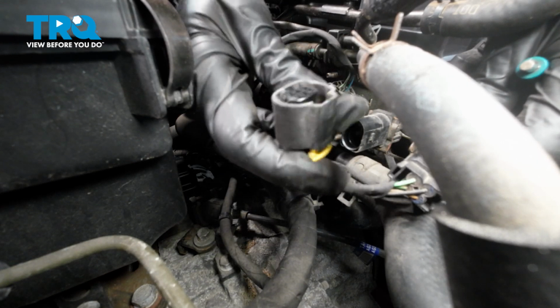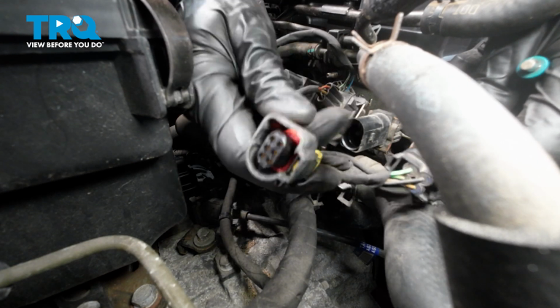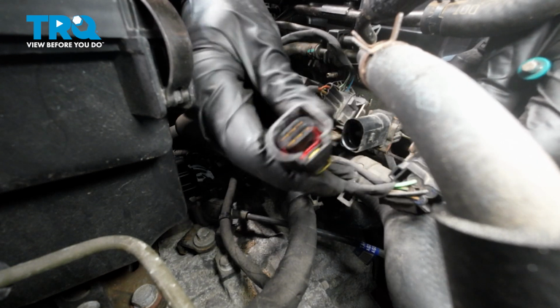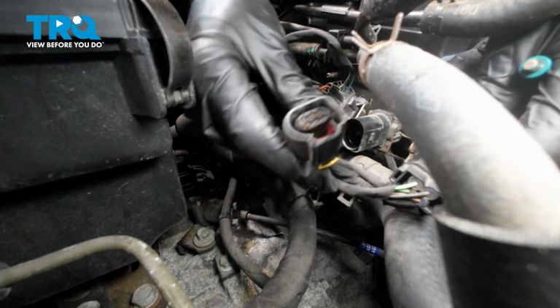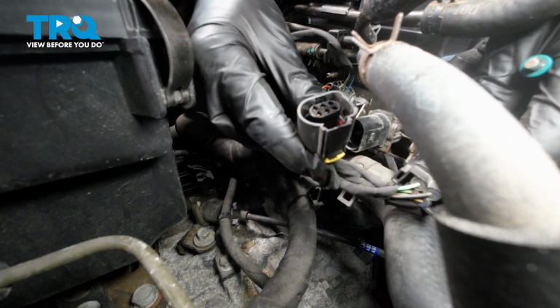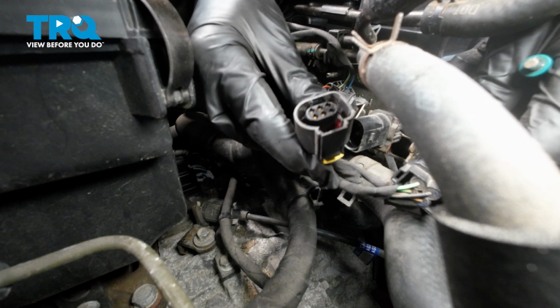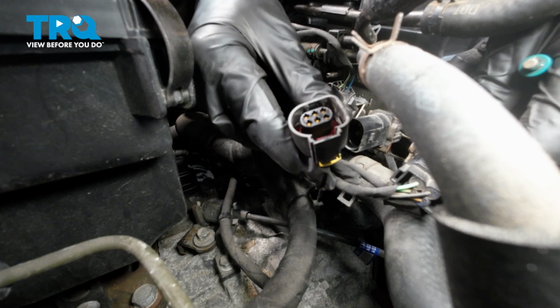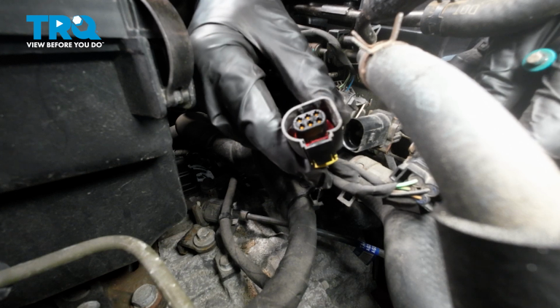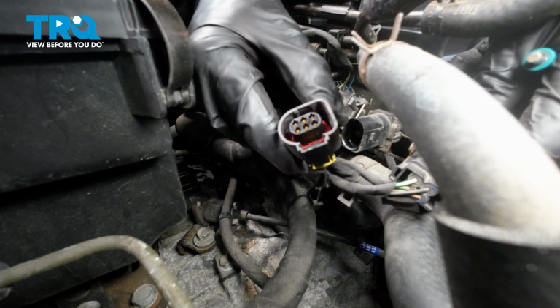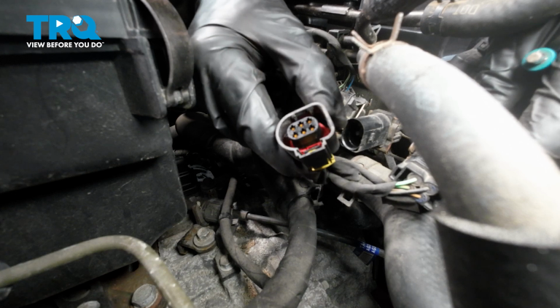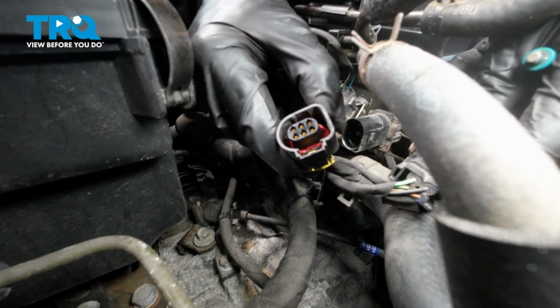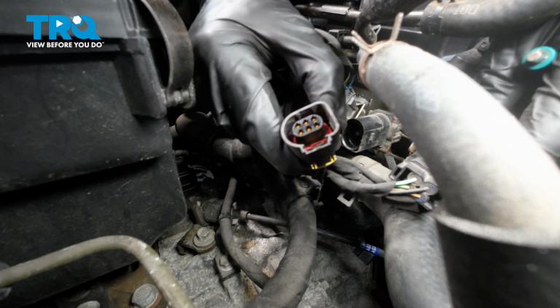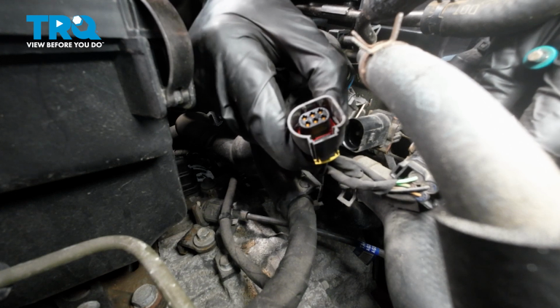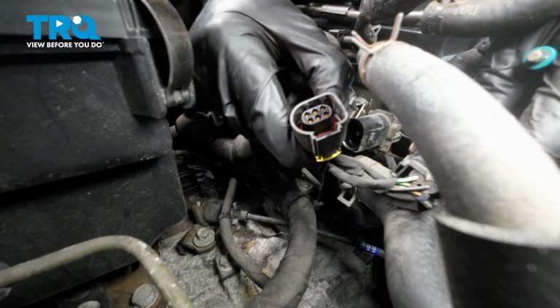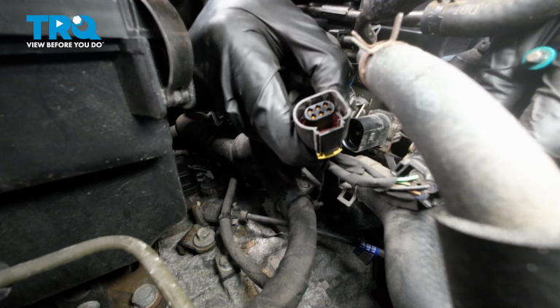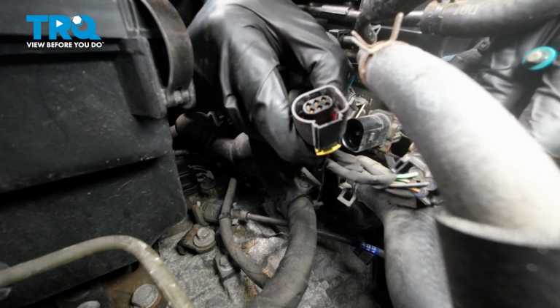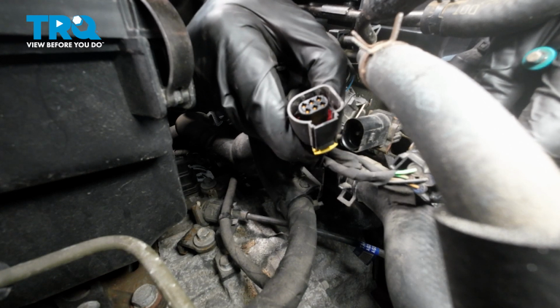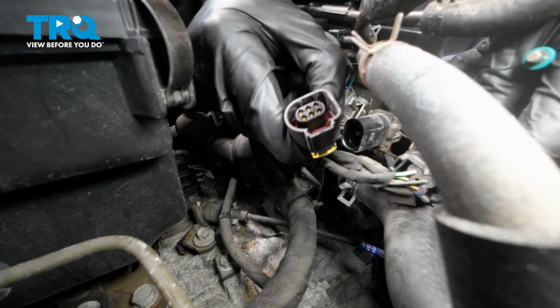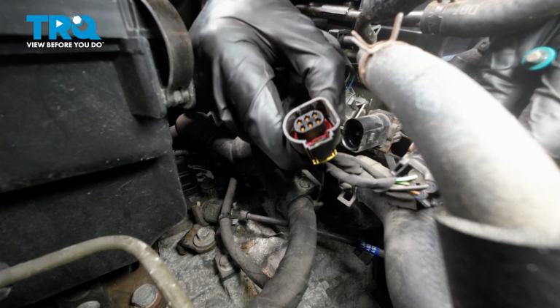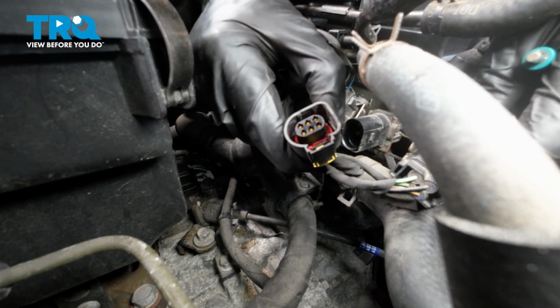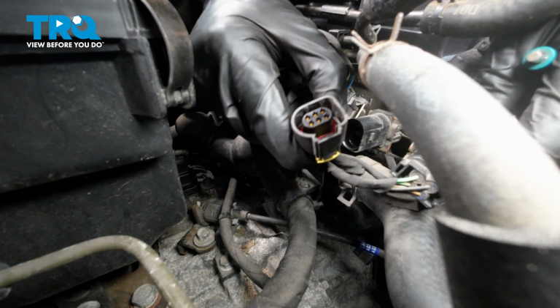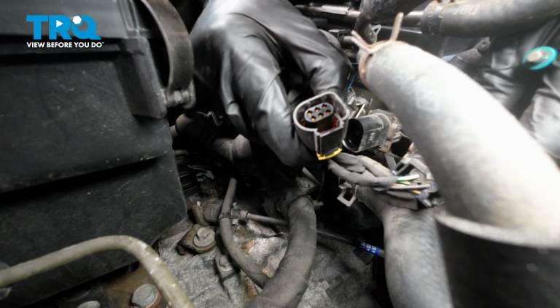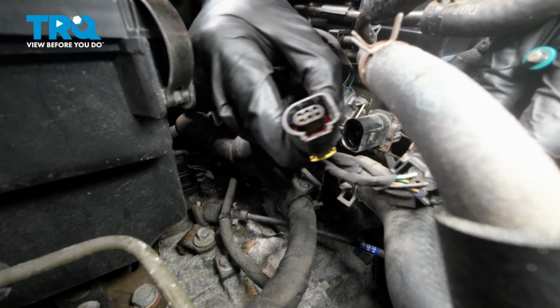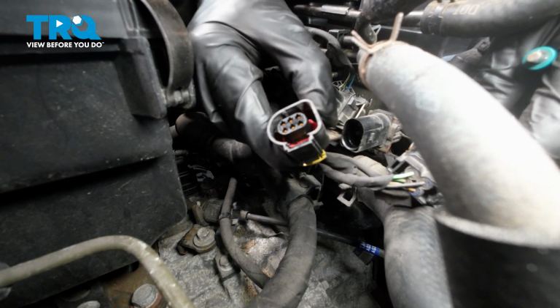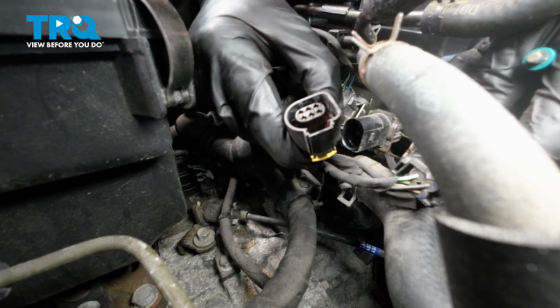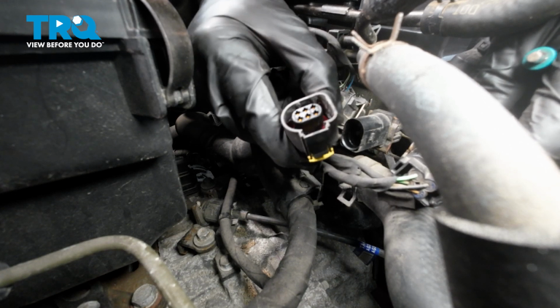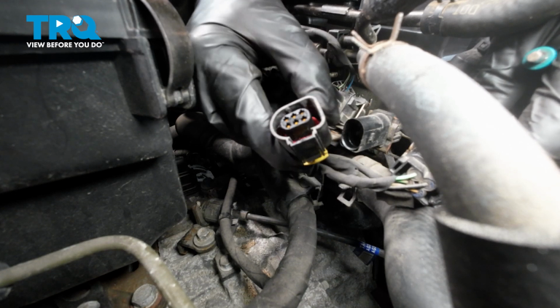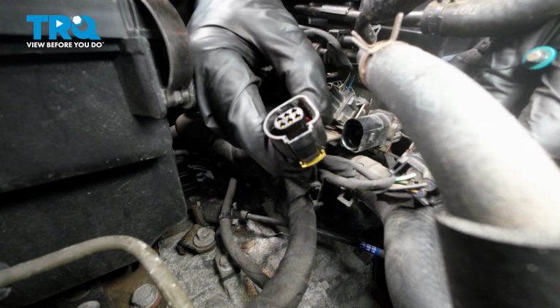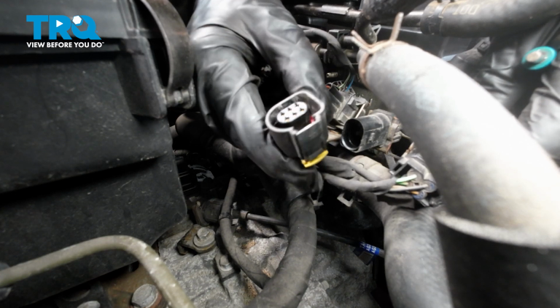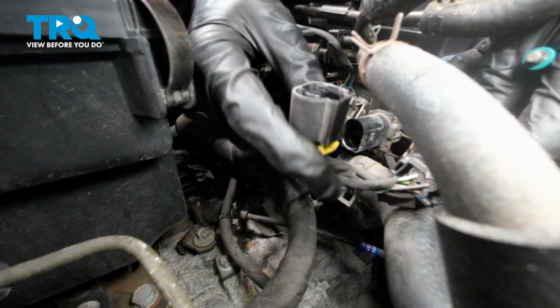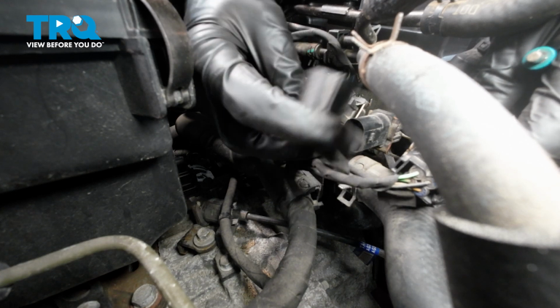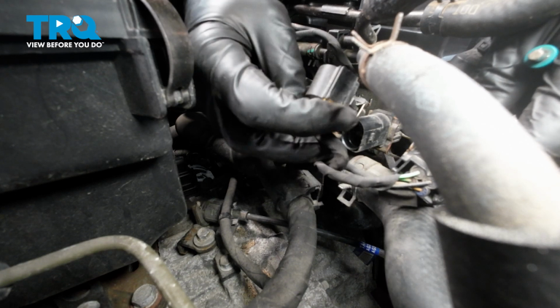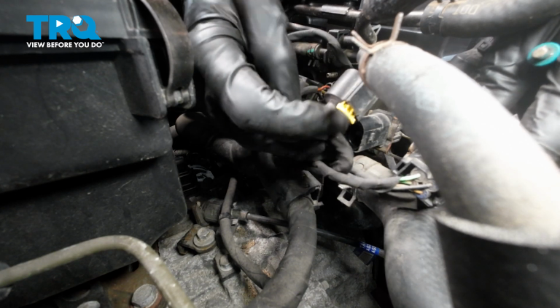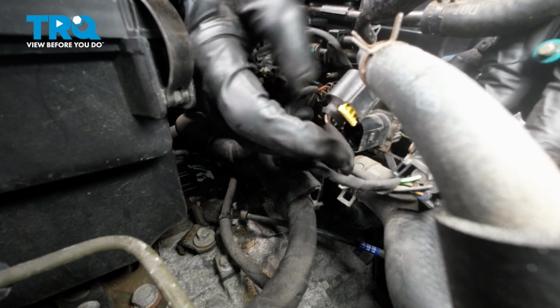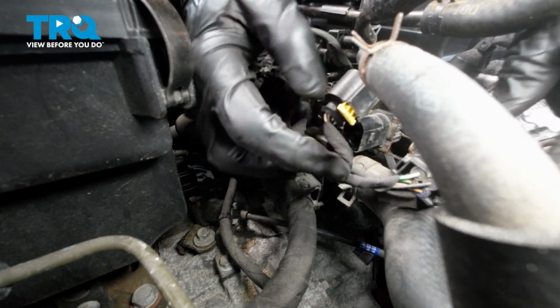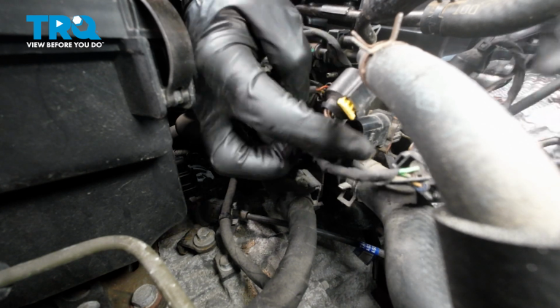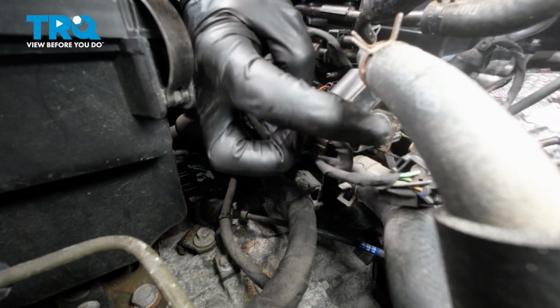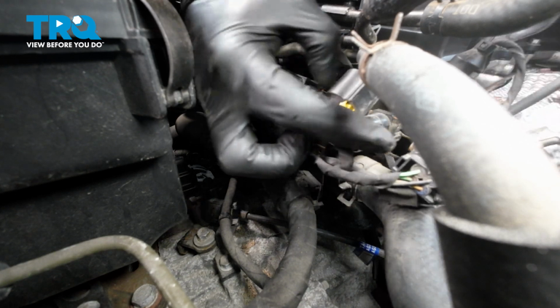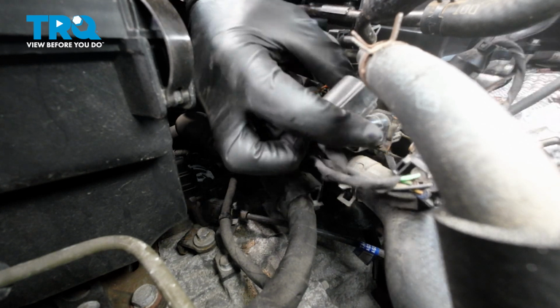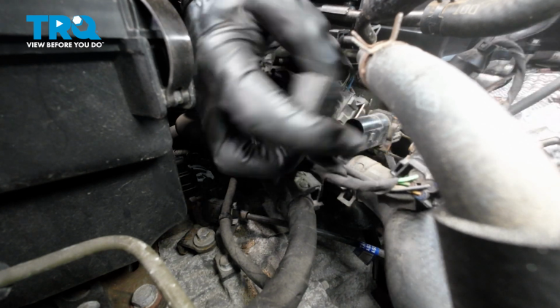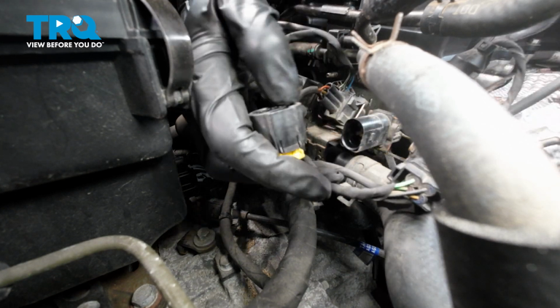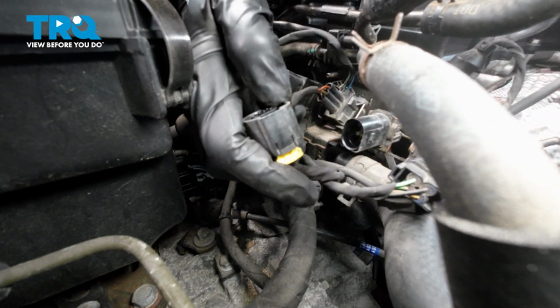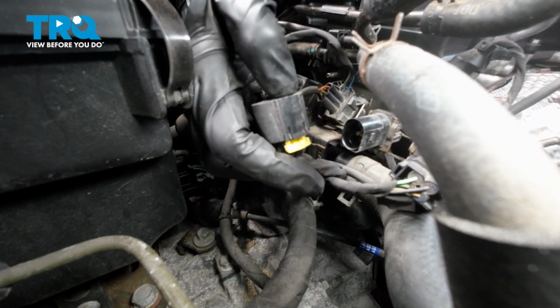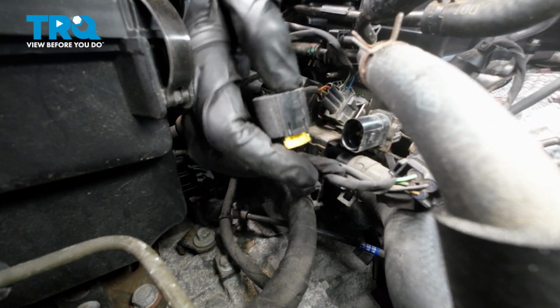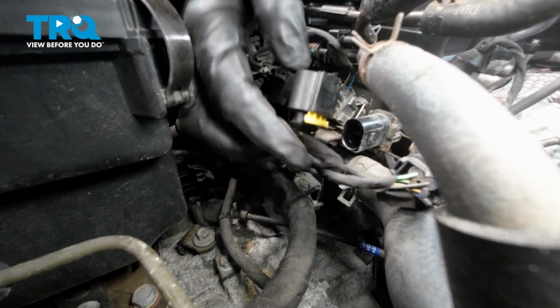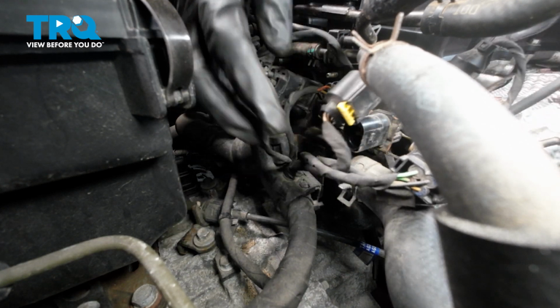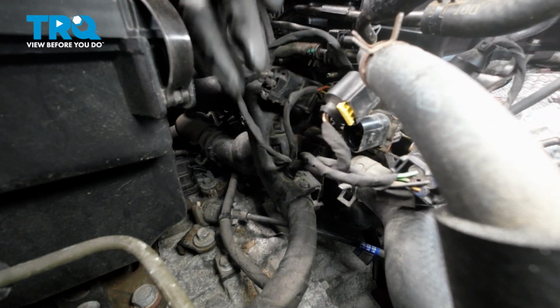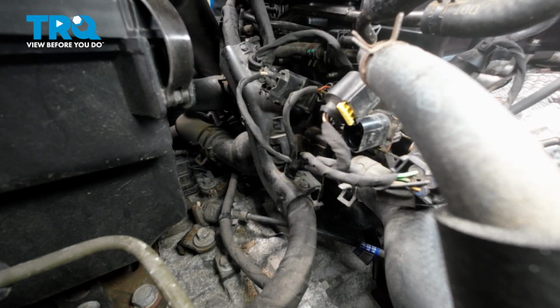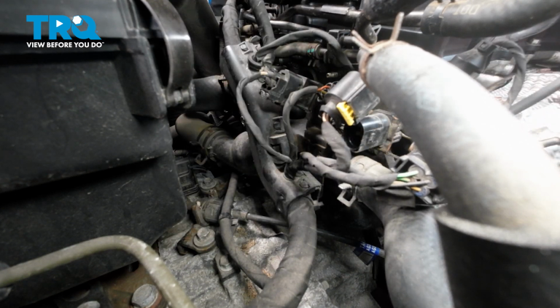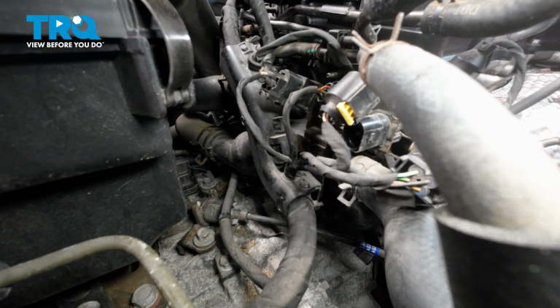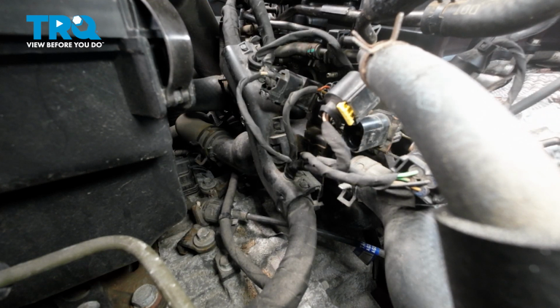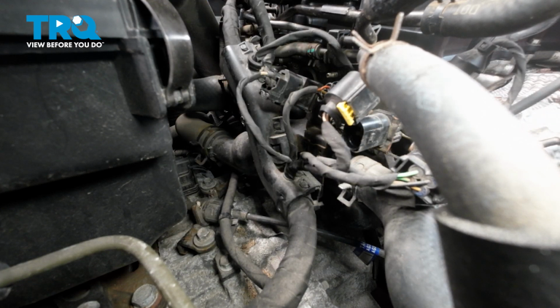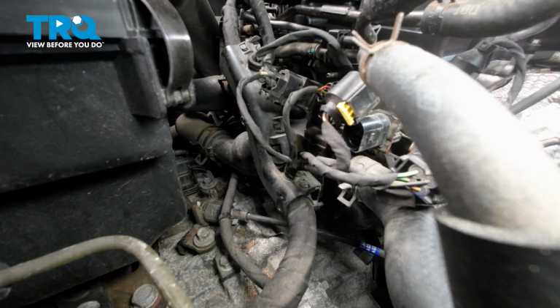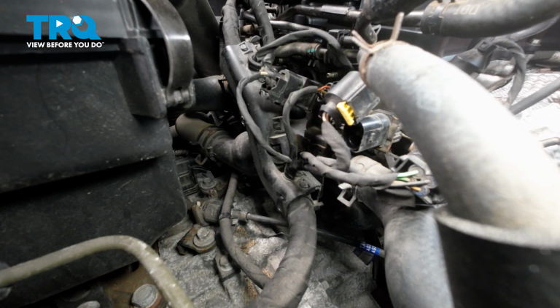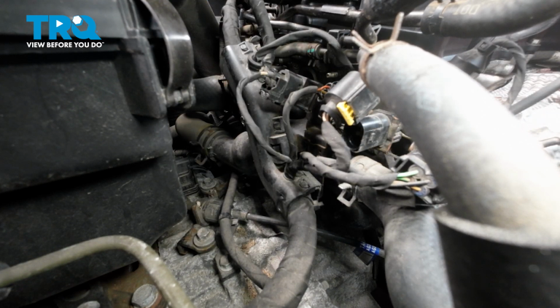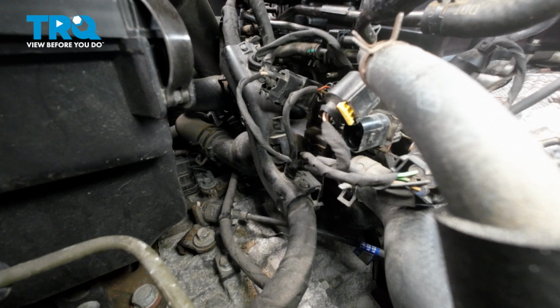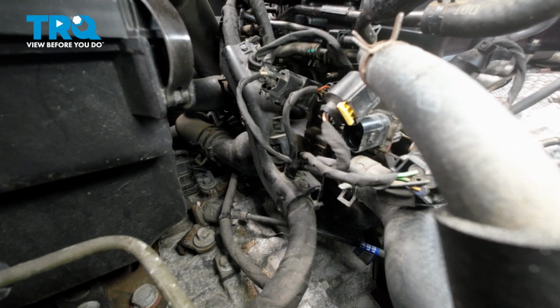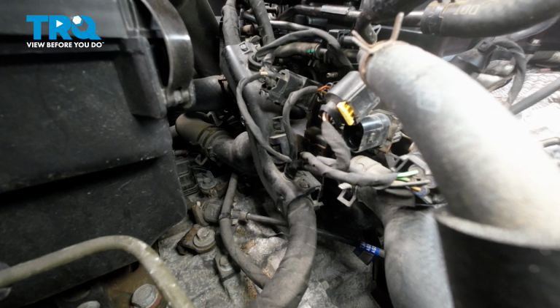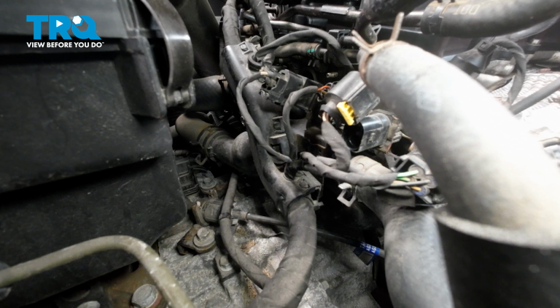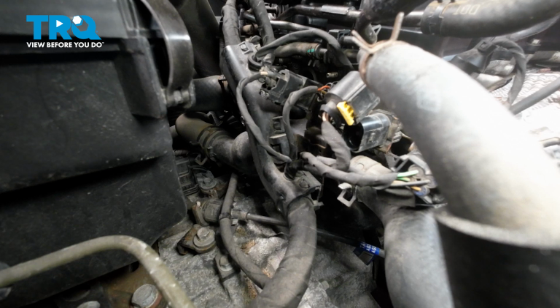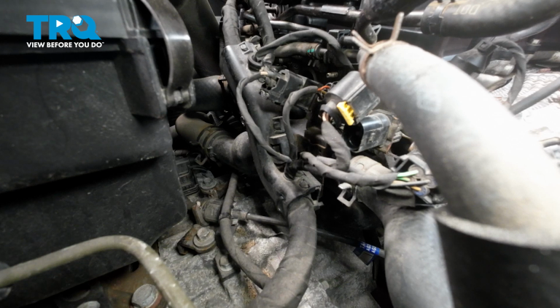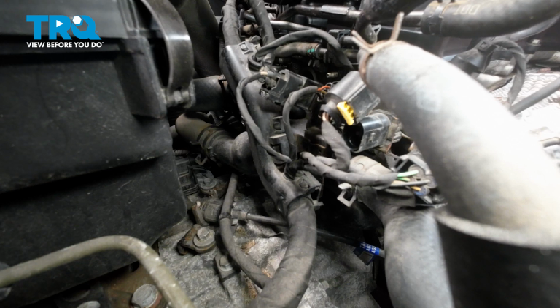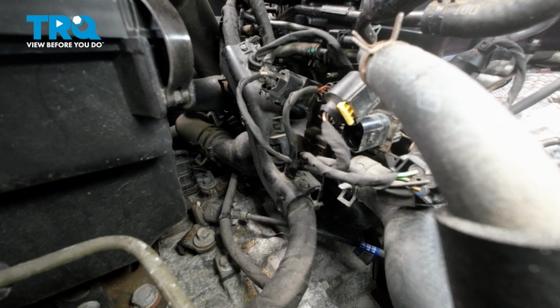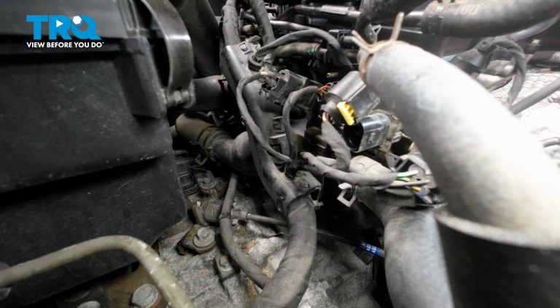Here we are. Now once you have that off, you just want to give both ends a quick inspection for corrosion. If you see any, you want to make sure you take care of it.